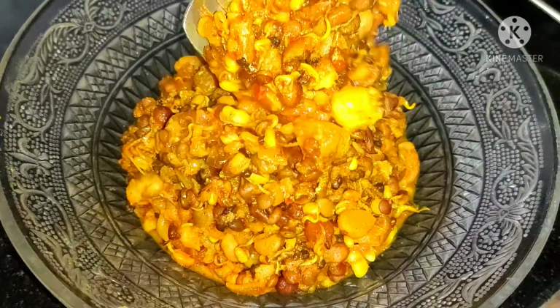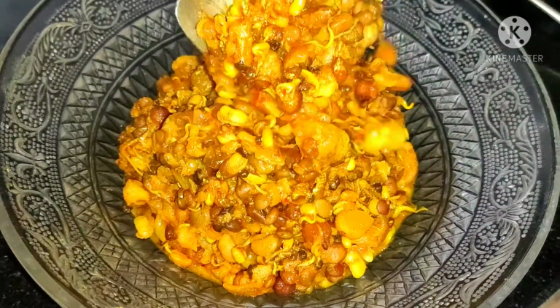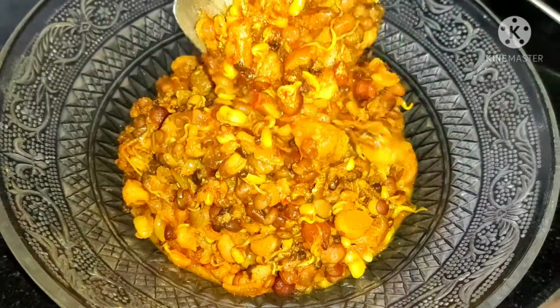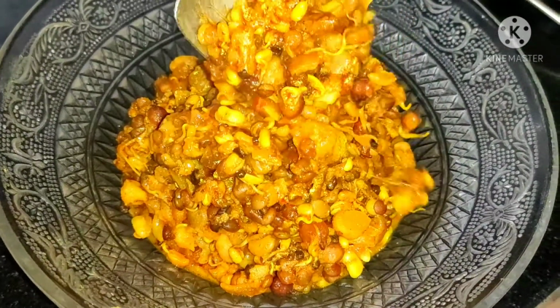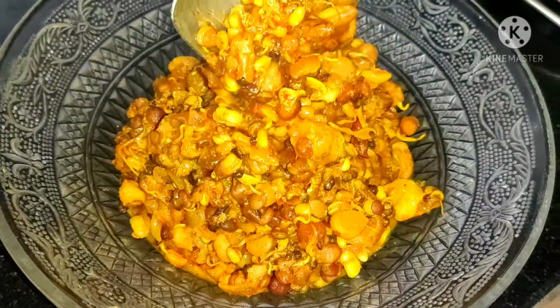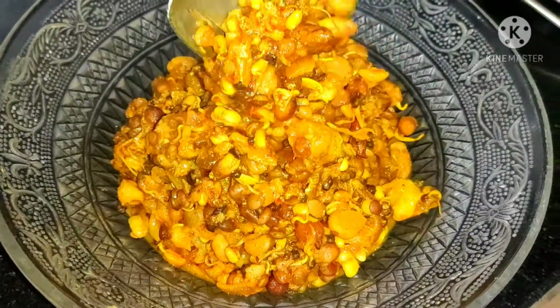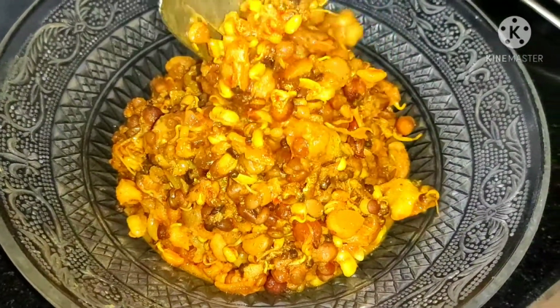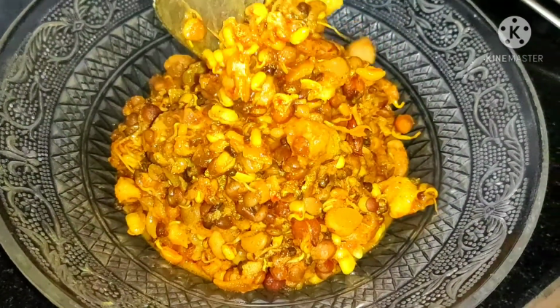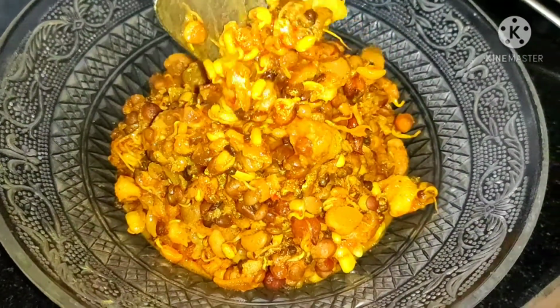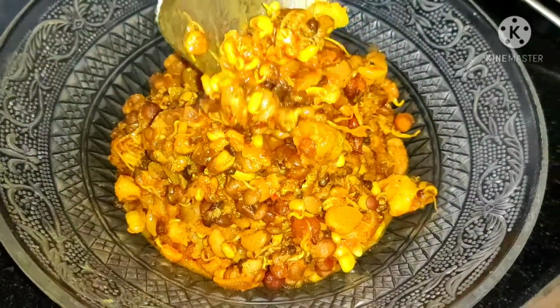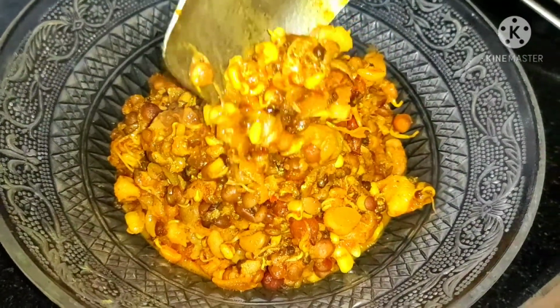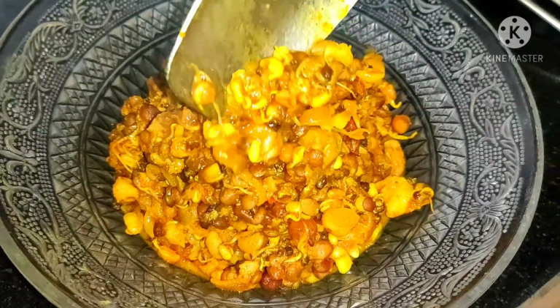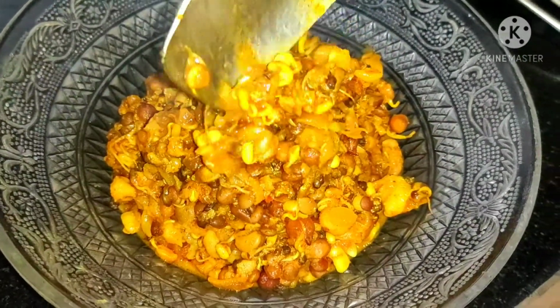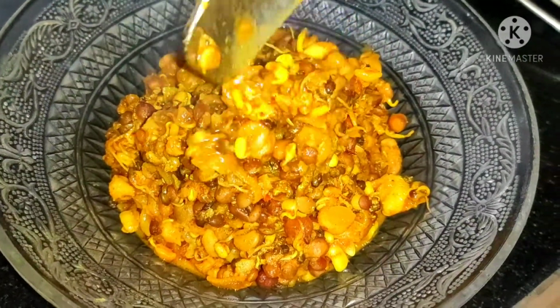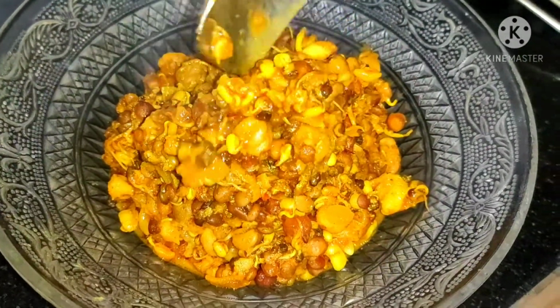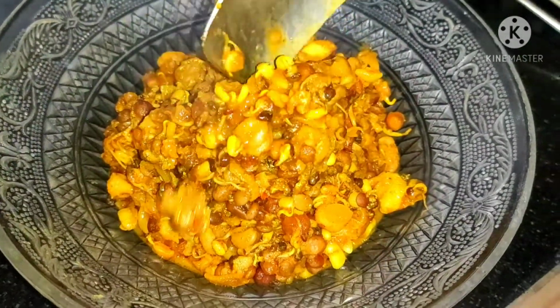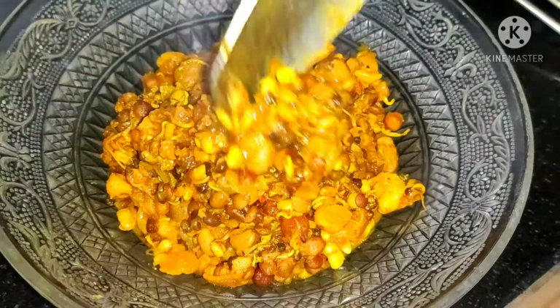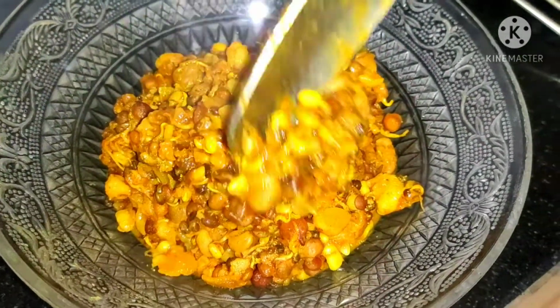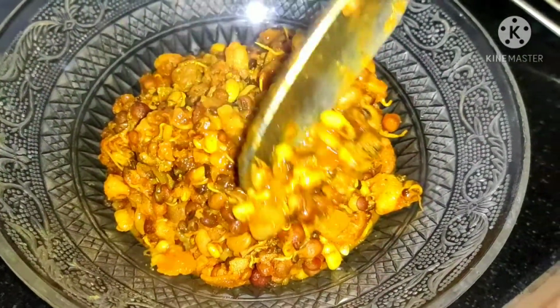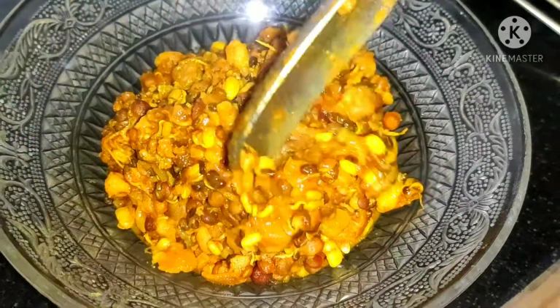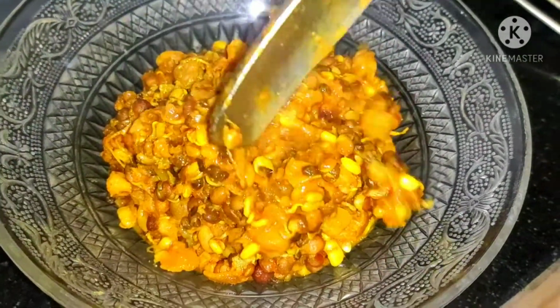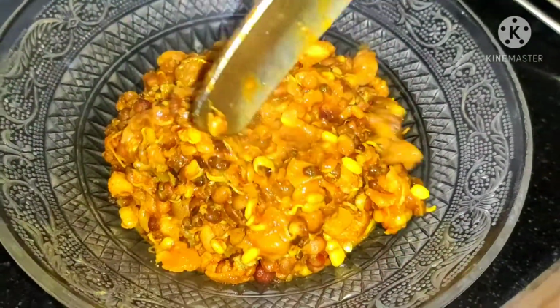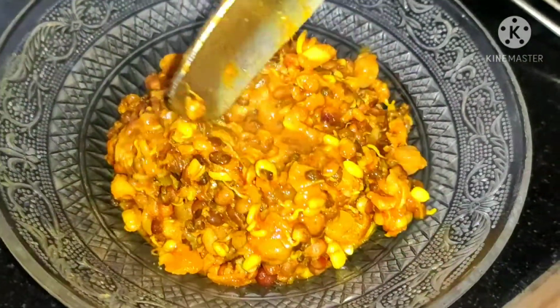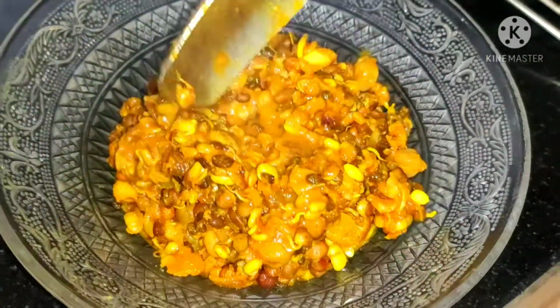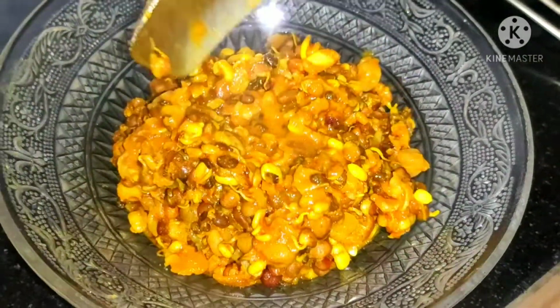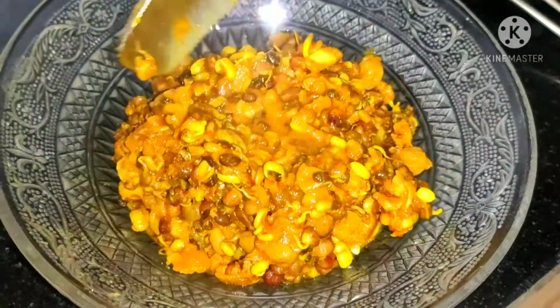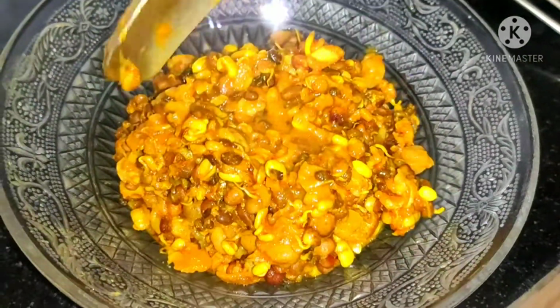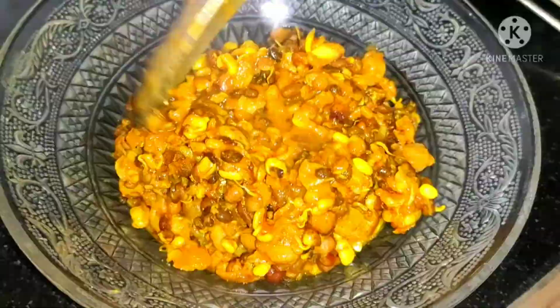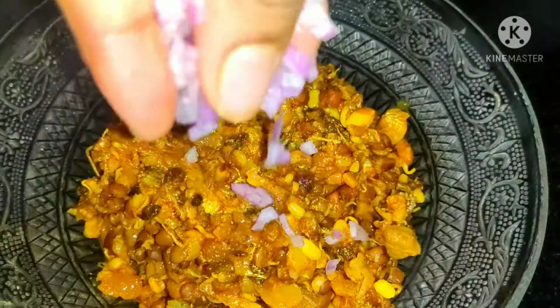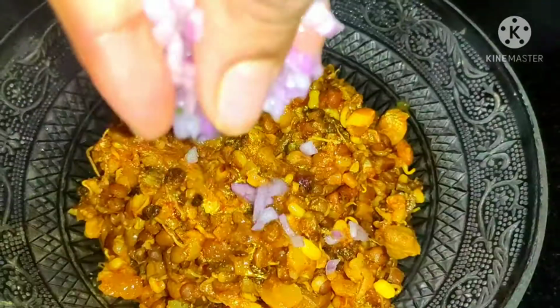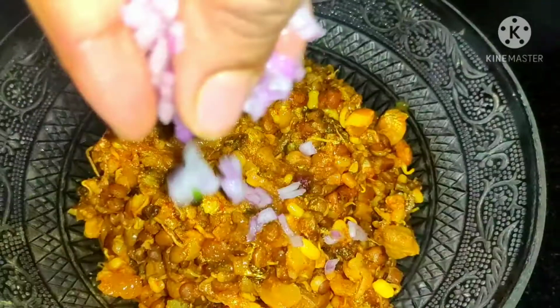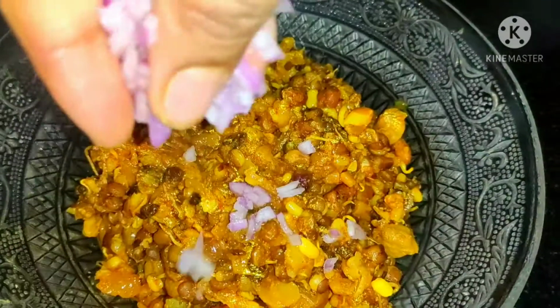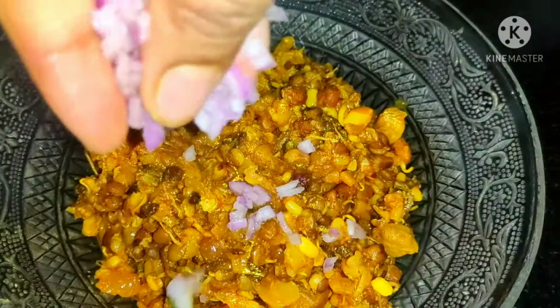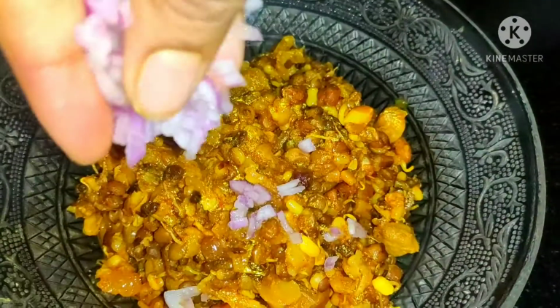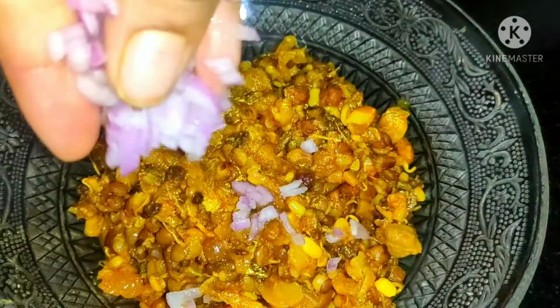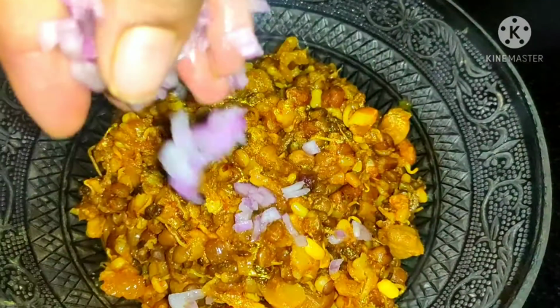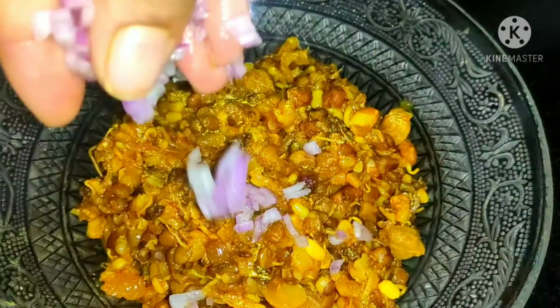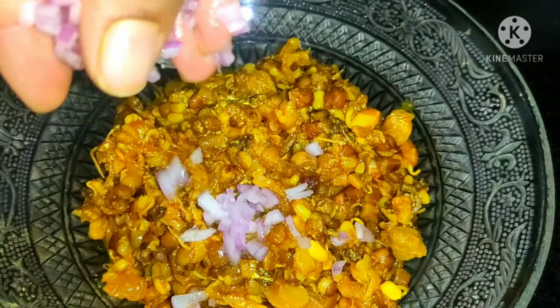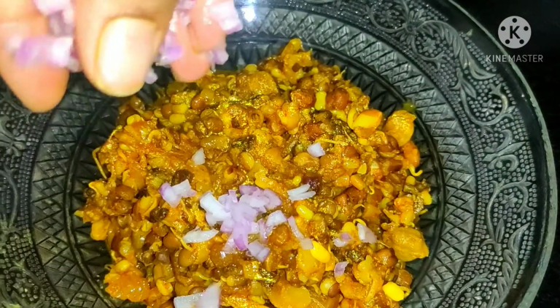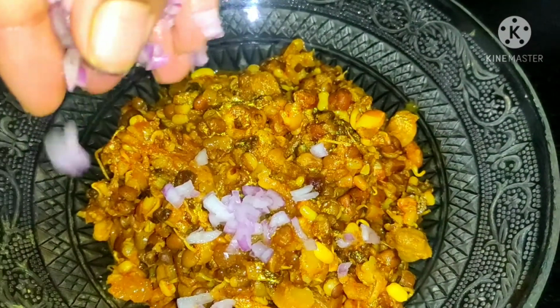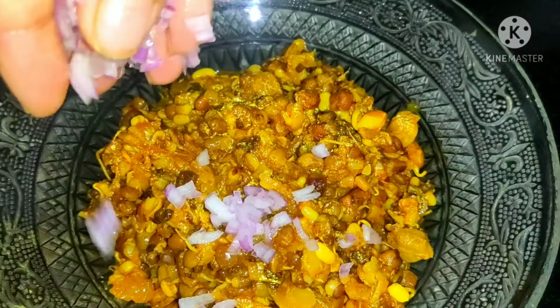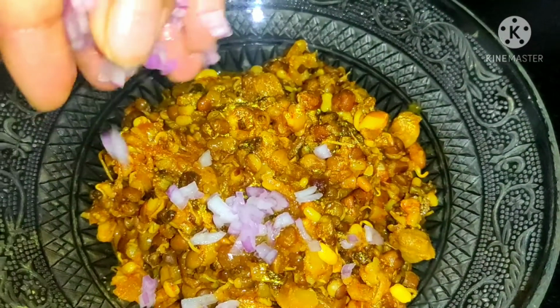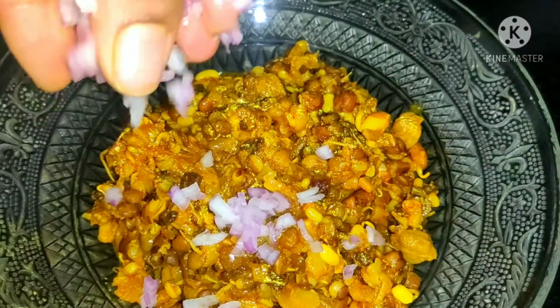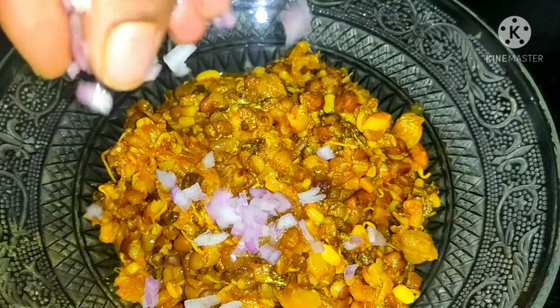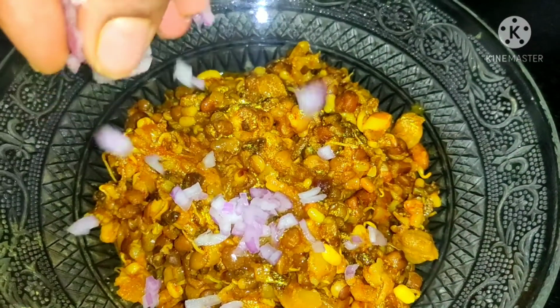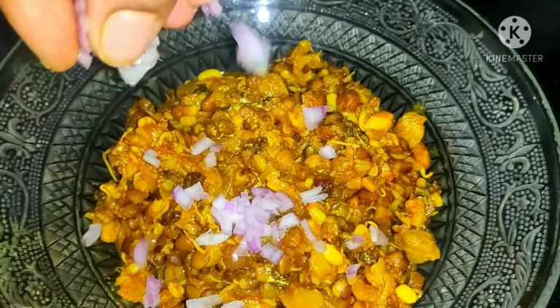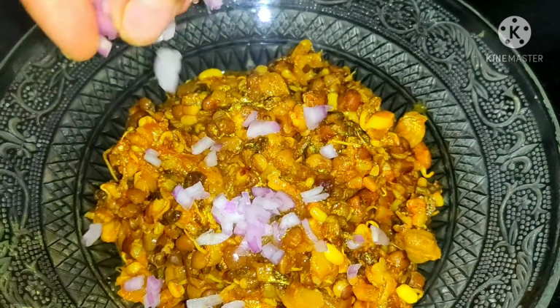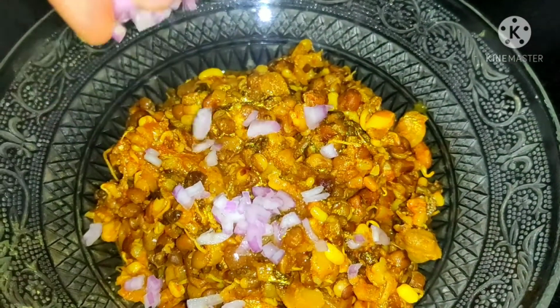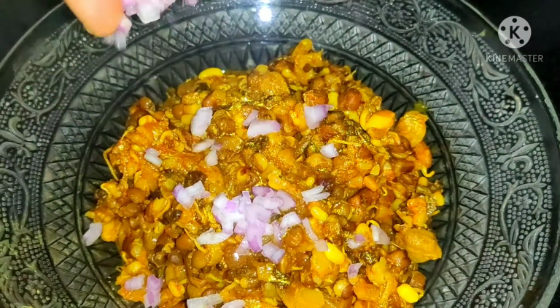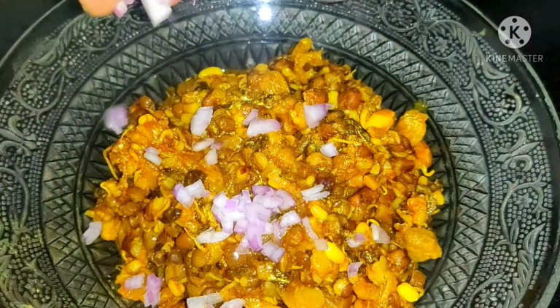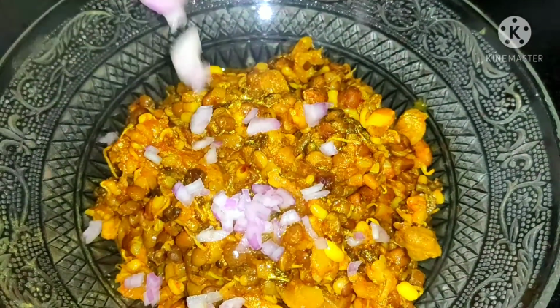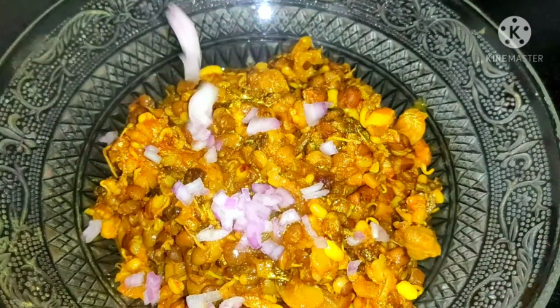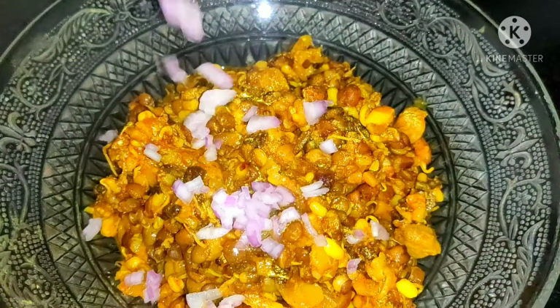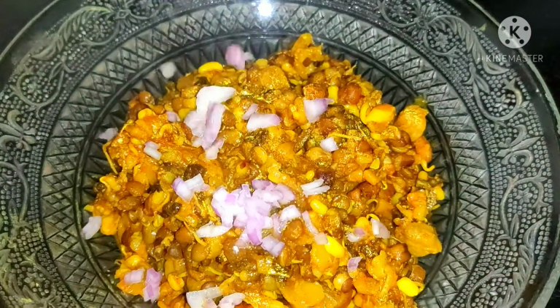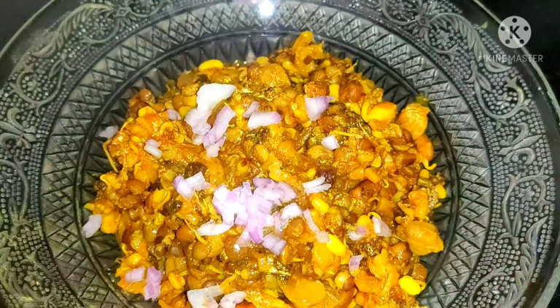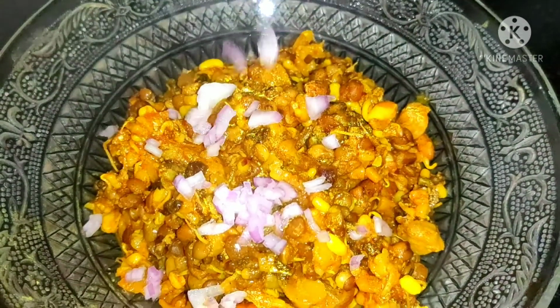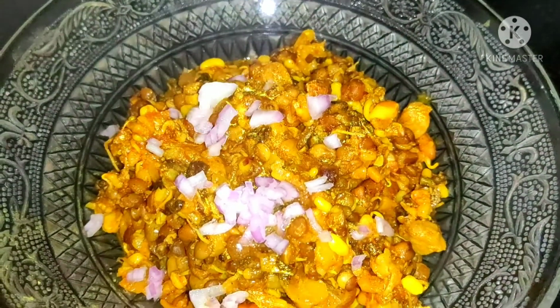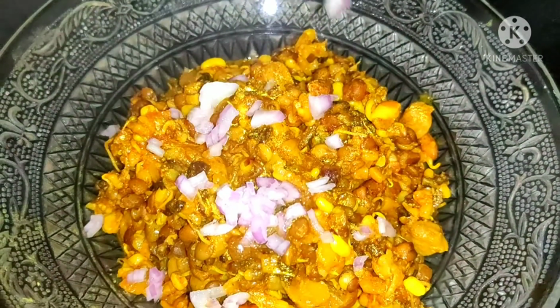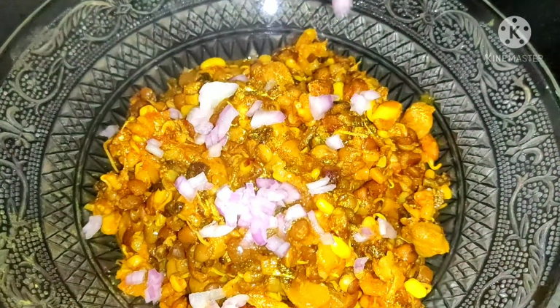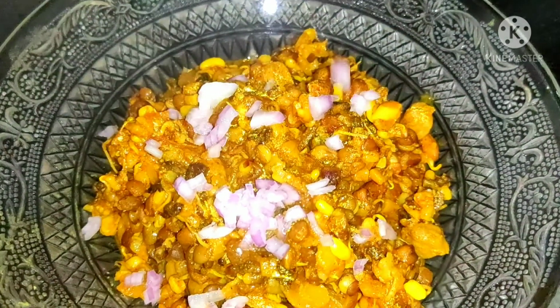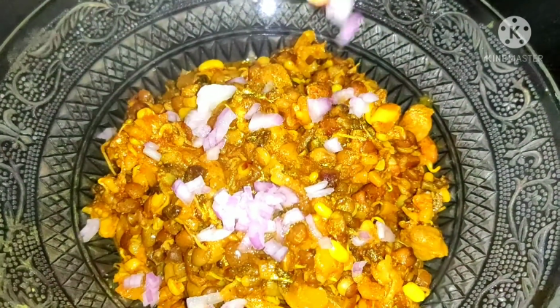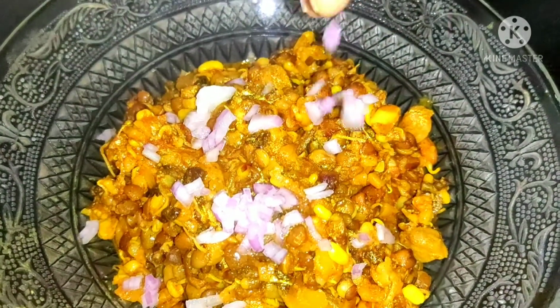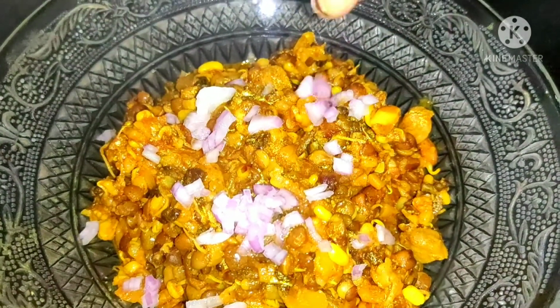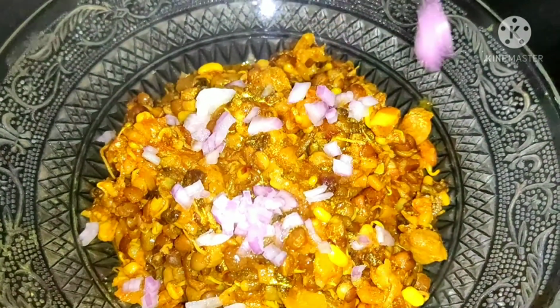This recipe is a very good recipe. It's a regular ginjal and sprouts.